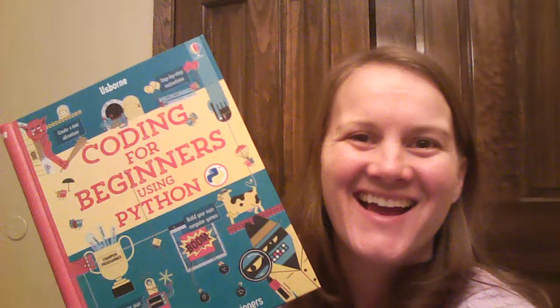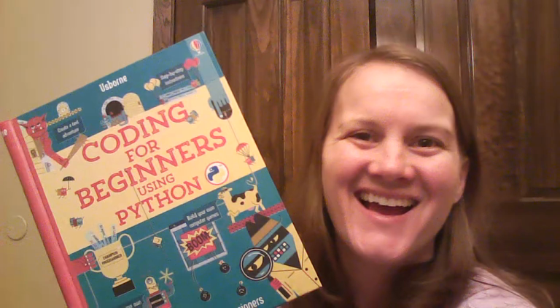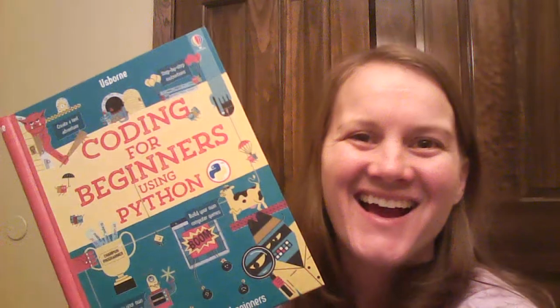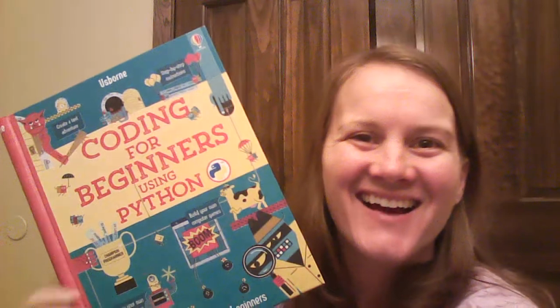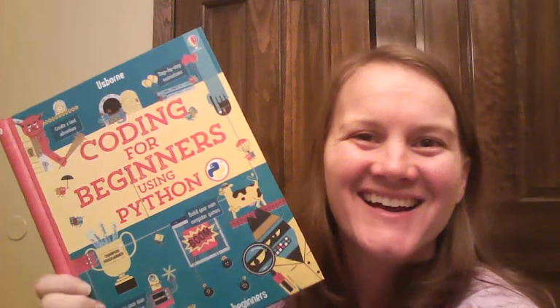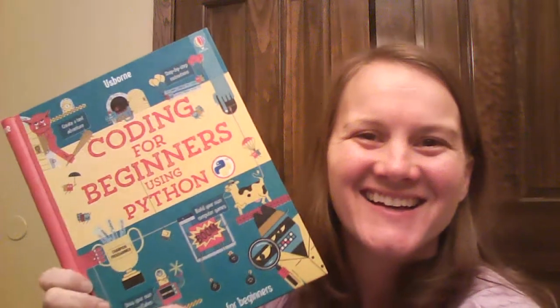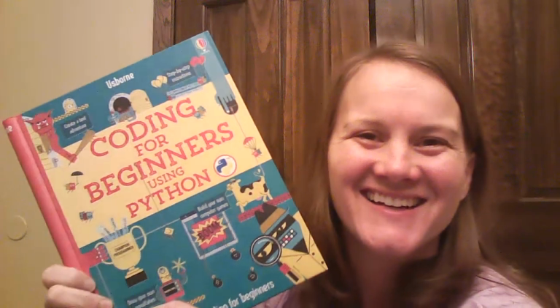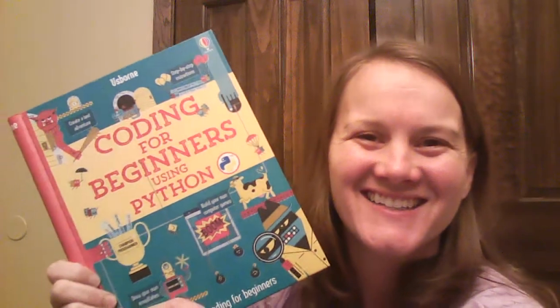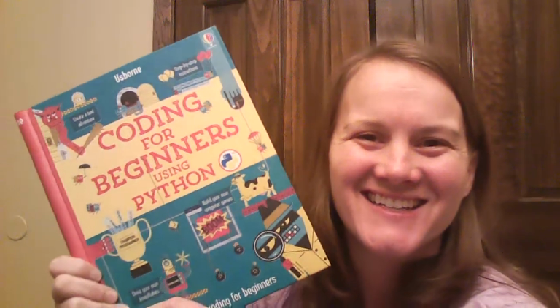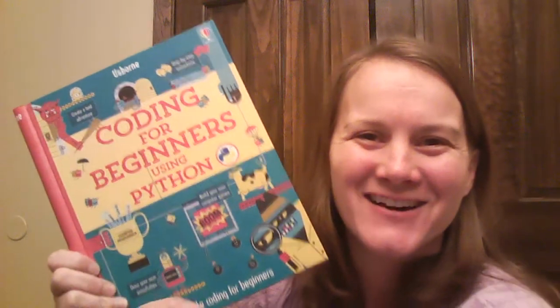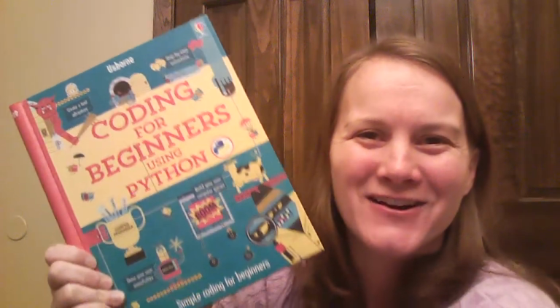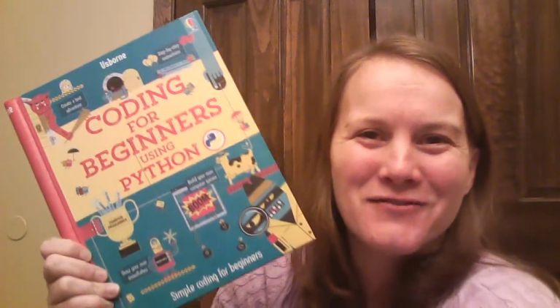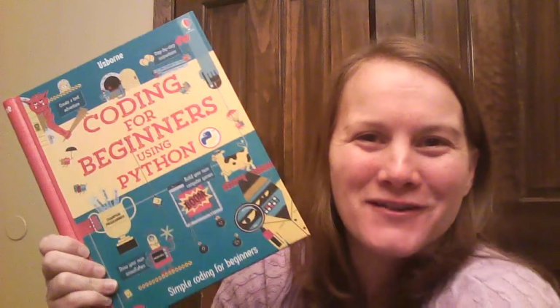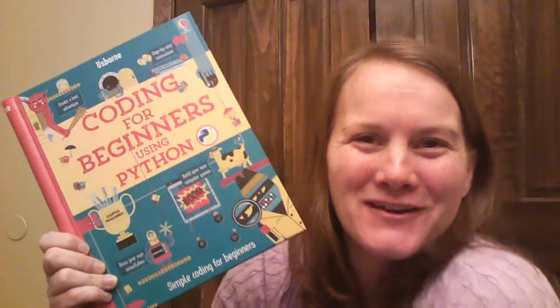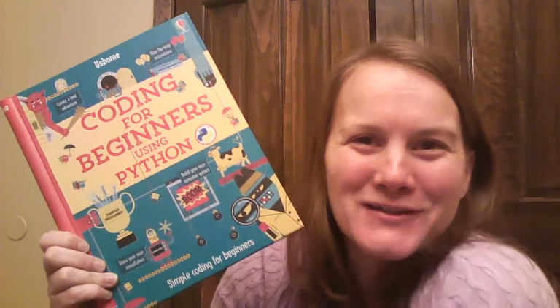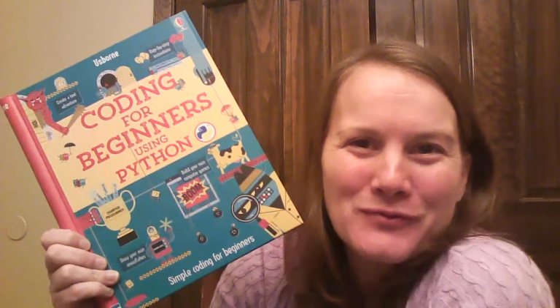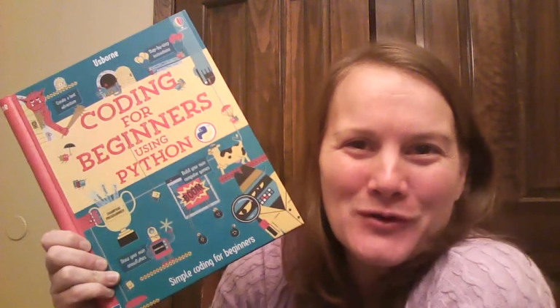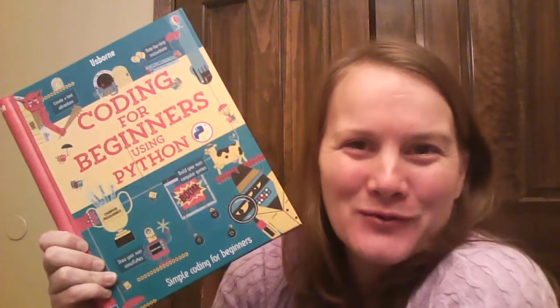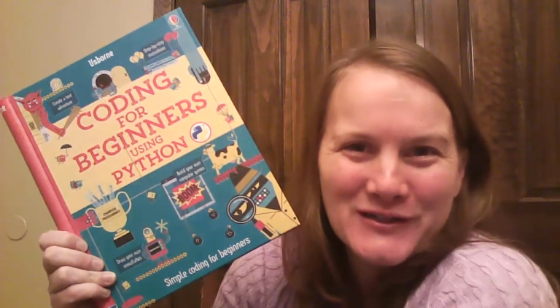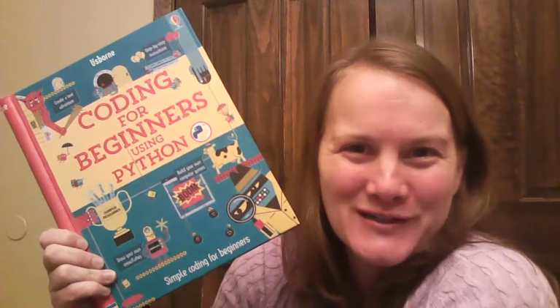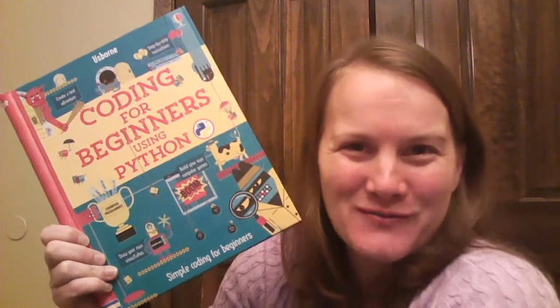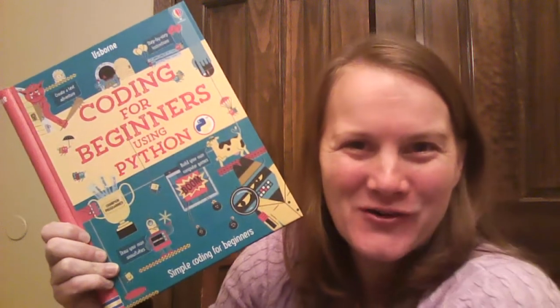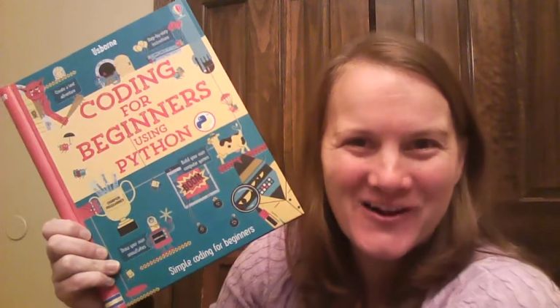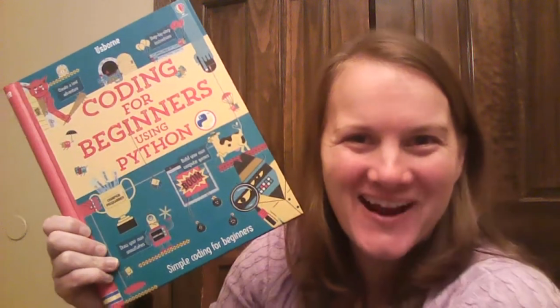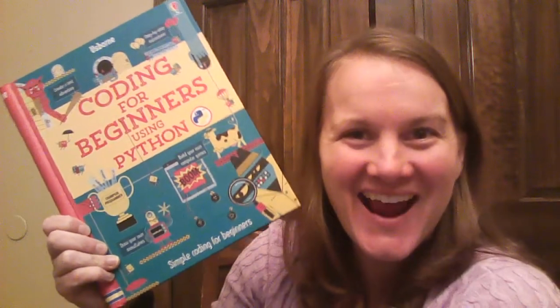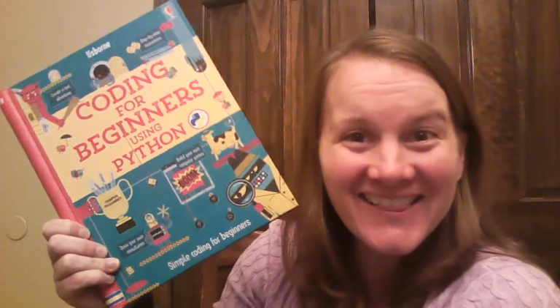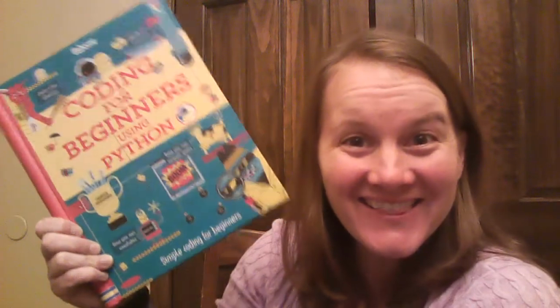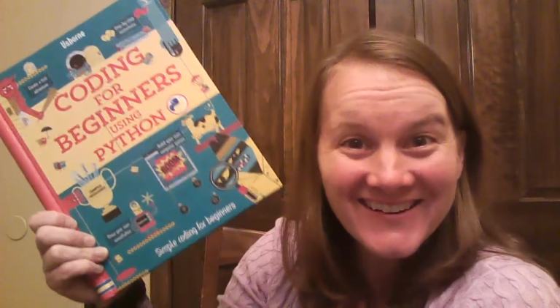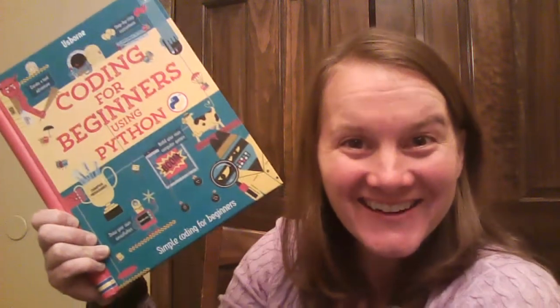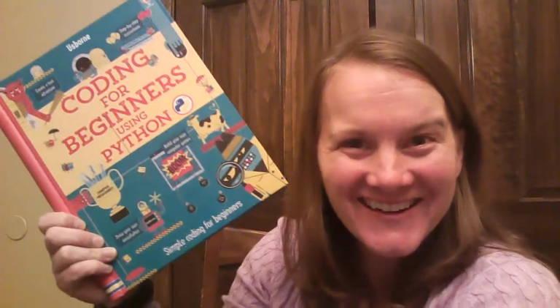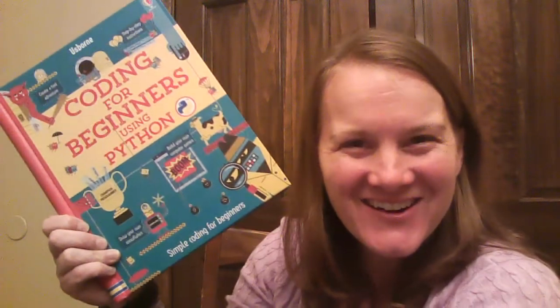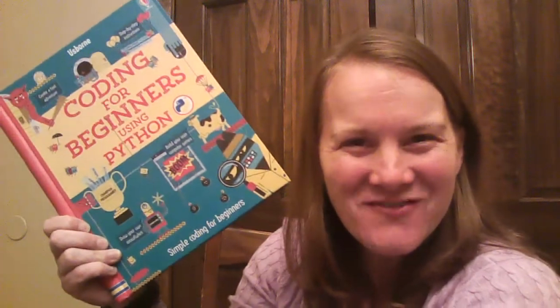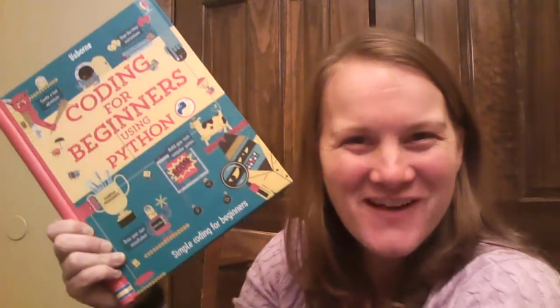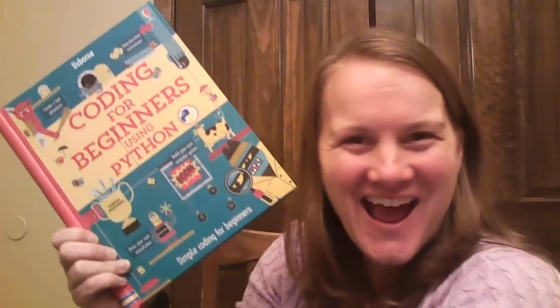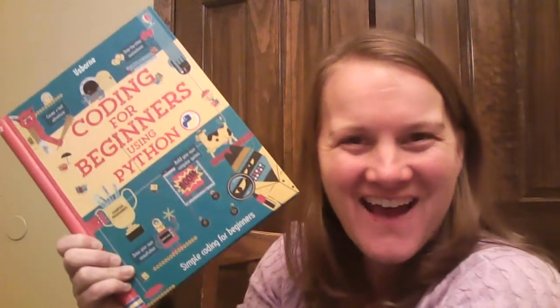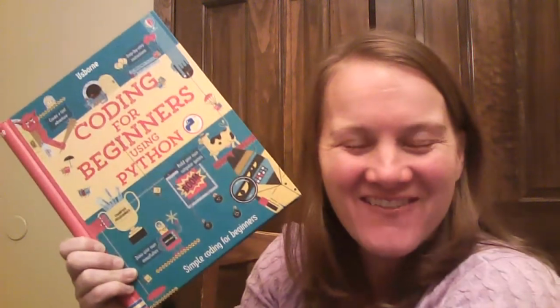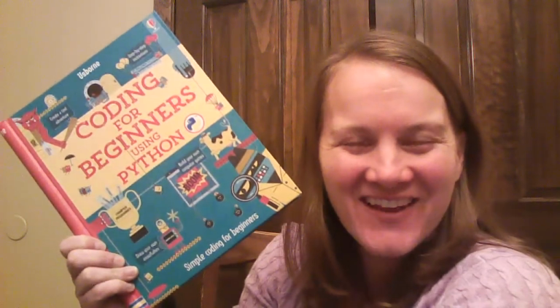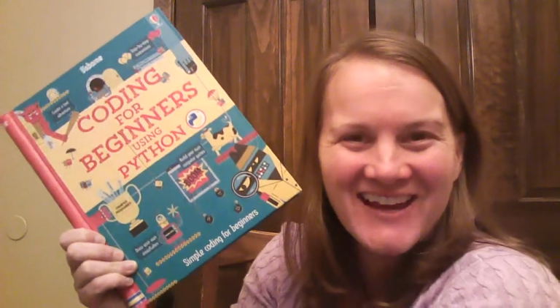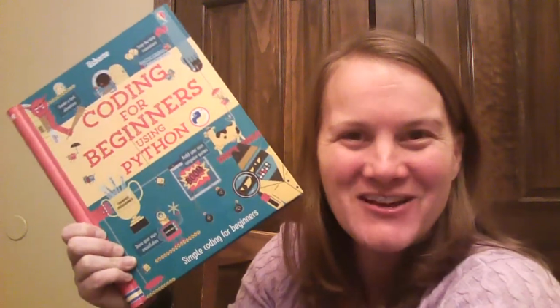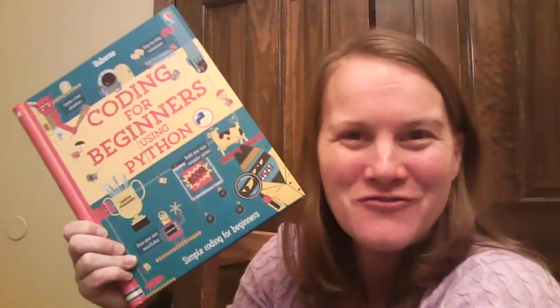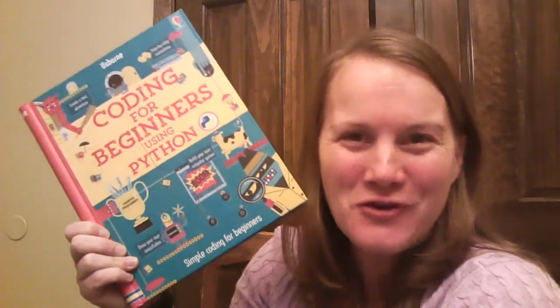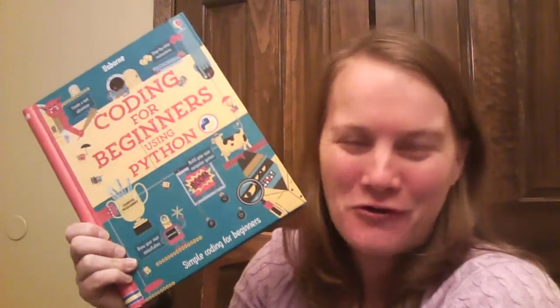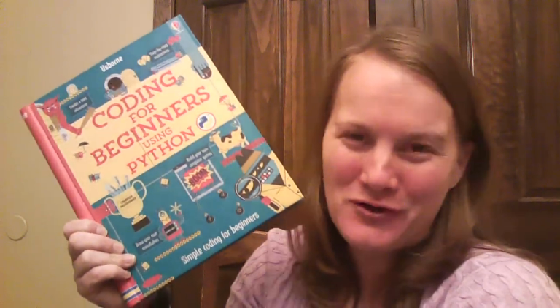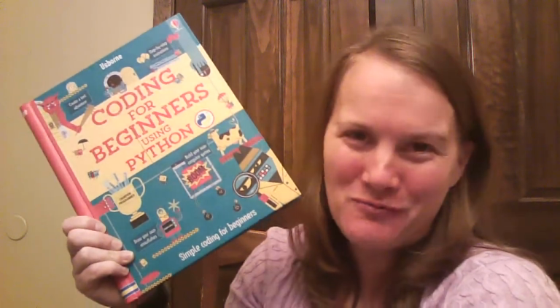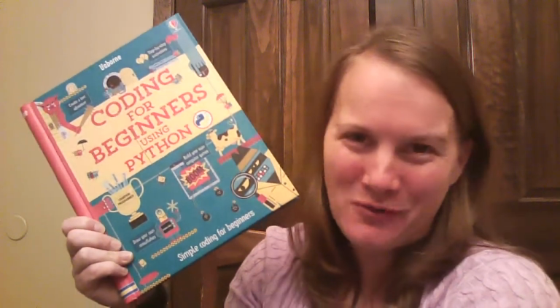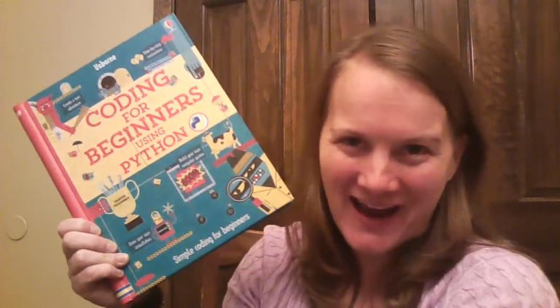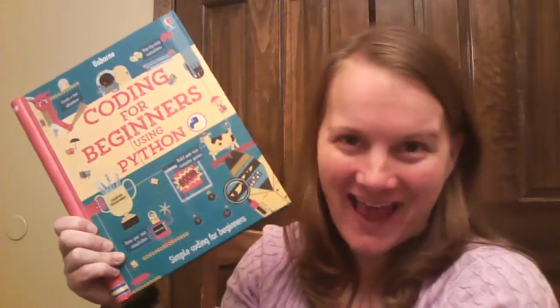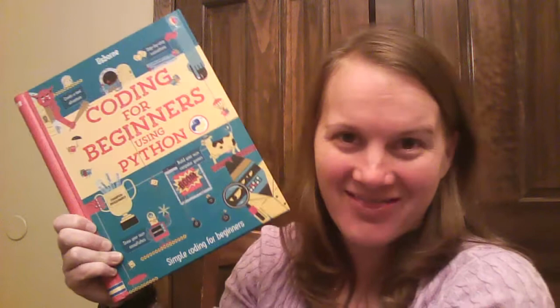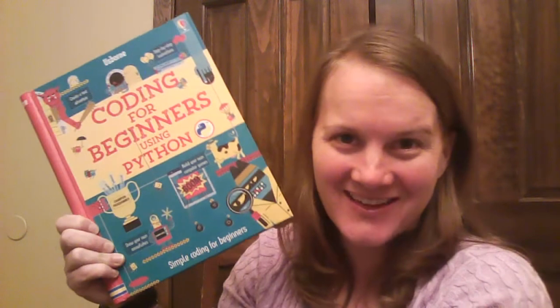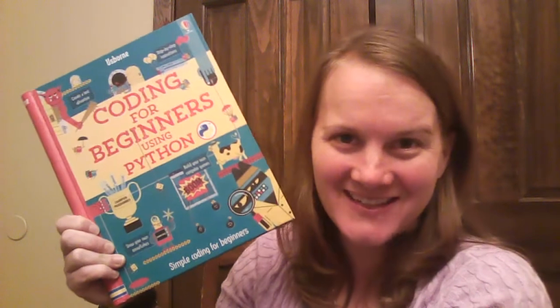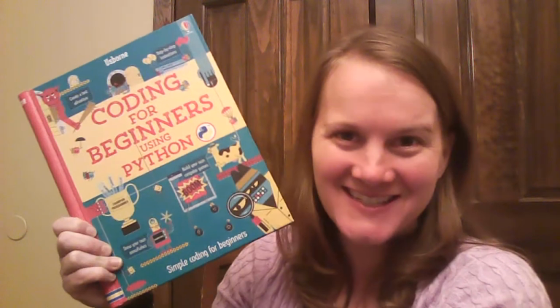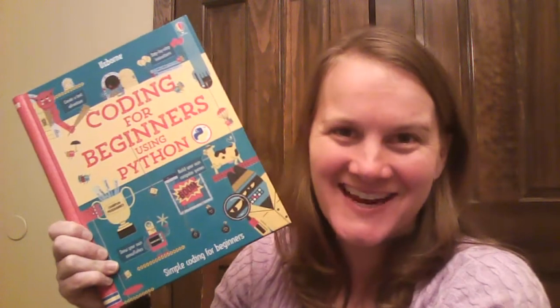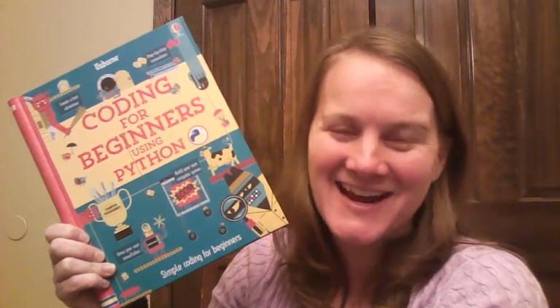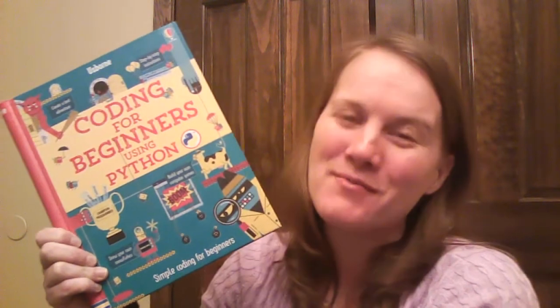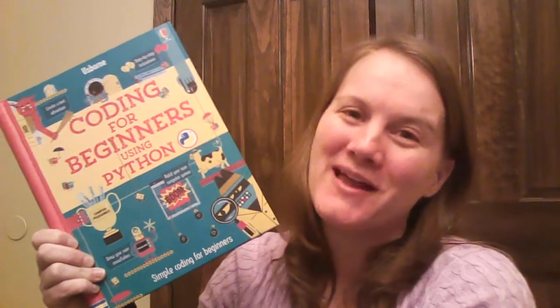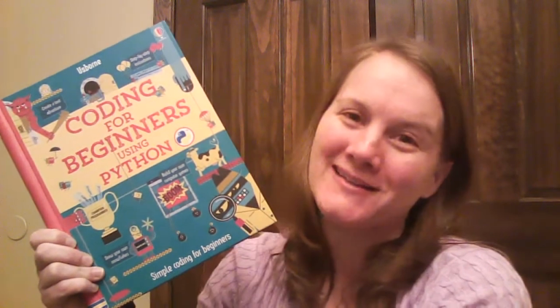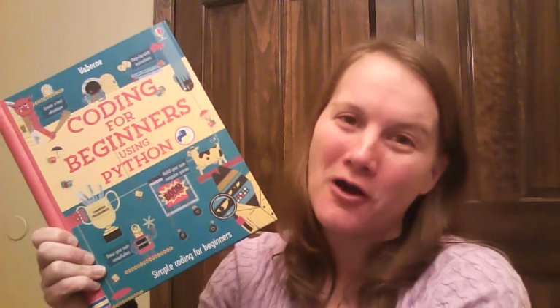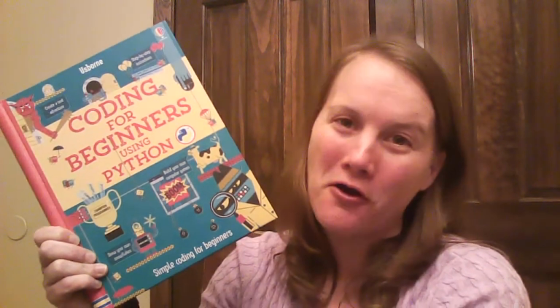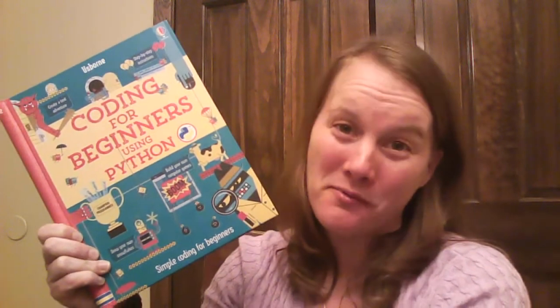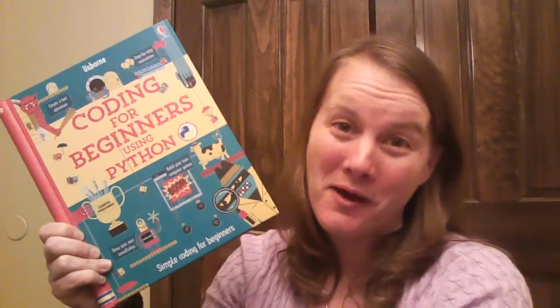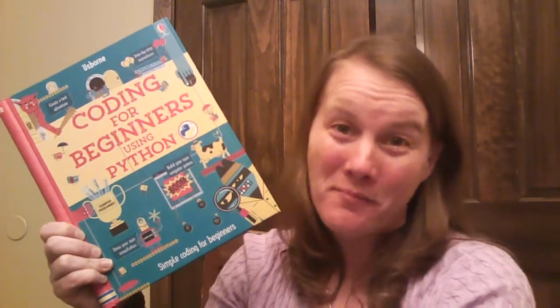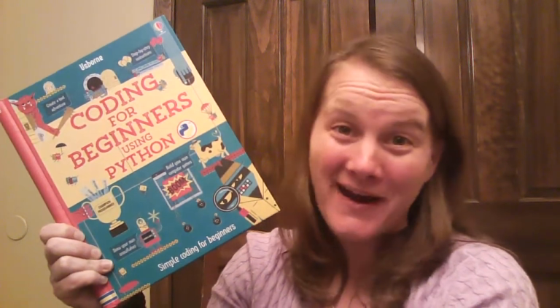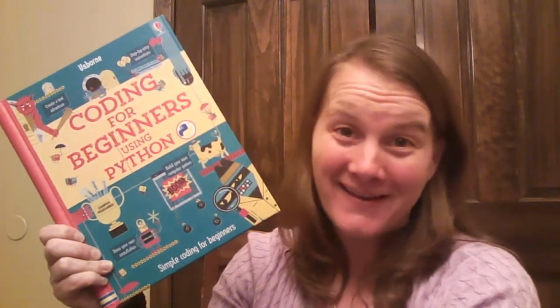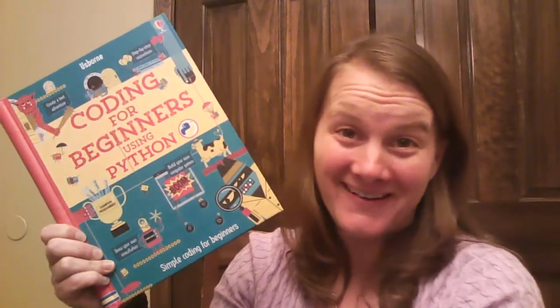Hi, it's Carrie with A Squirm Book Sent More, and lucky we have a new coding book, and this time it's all about Python.